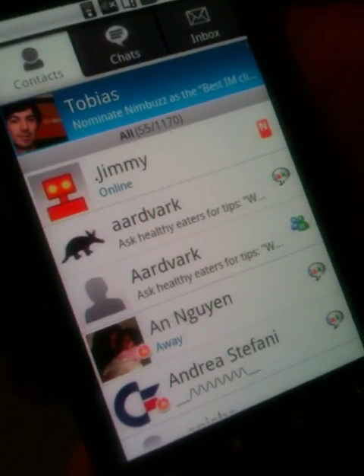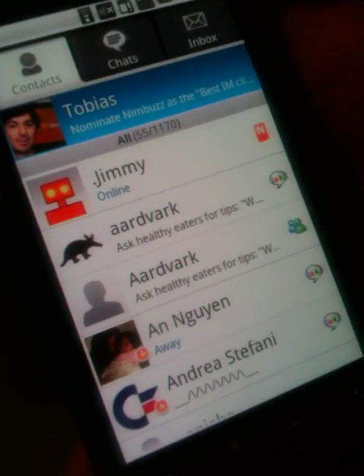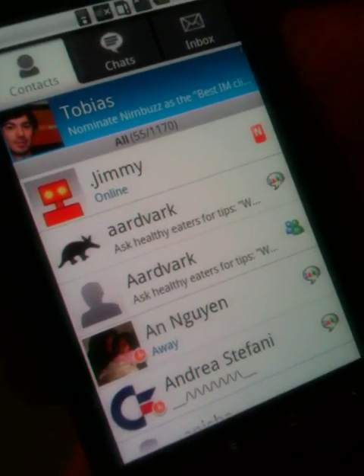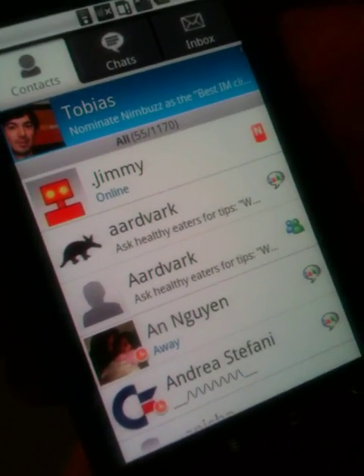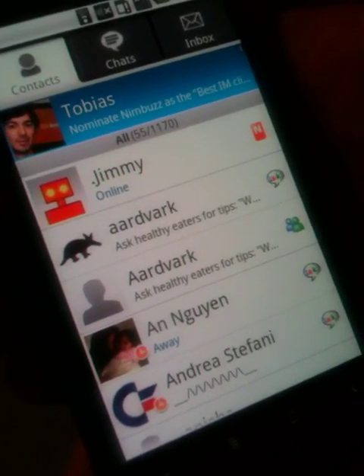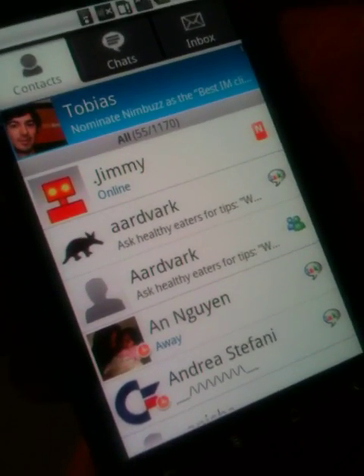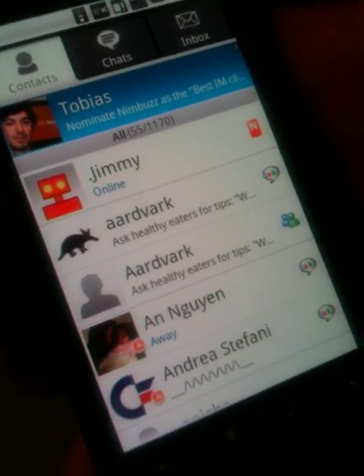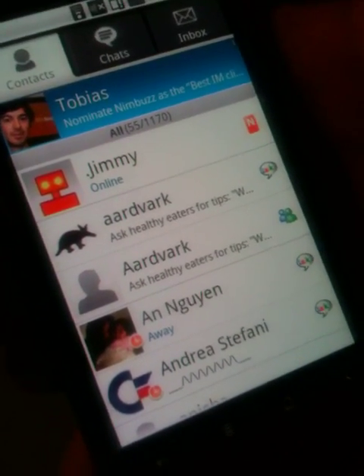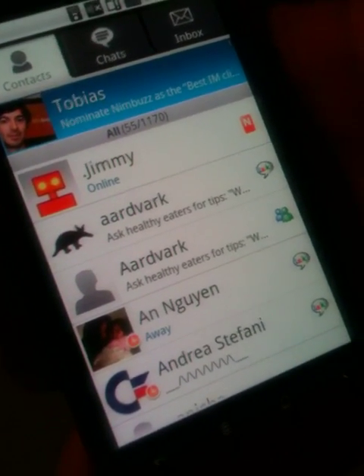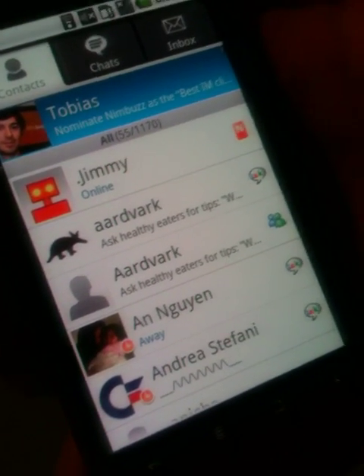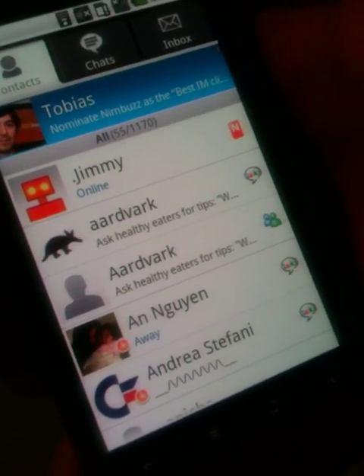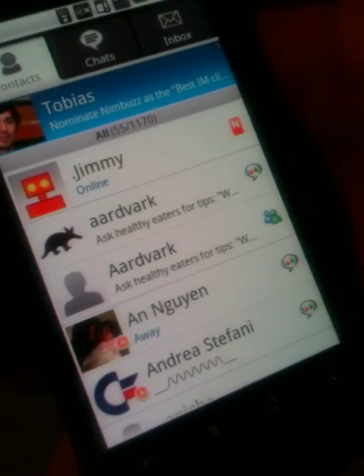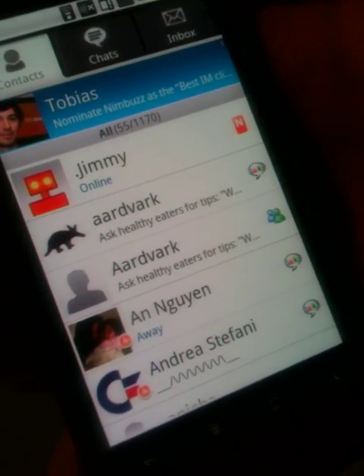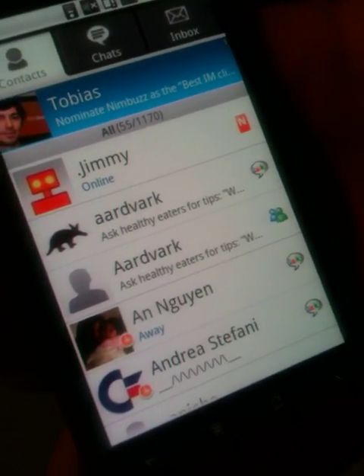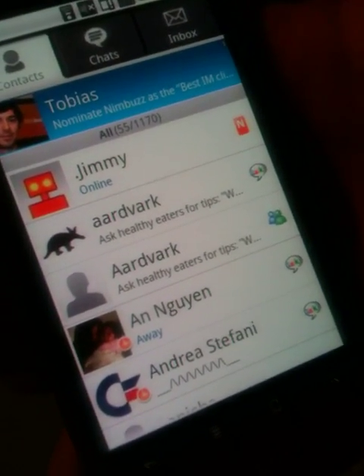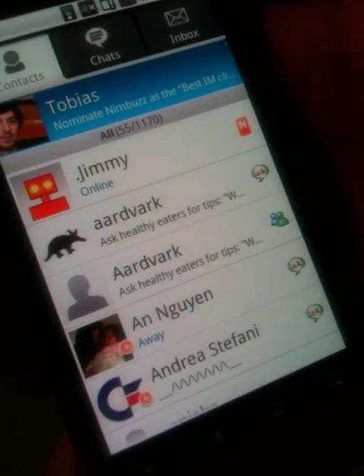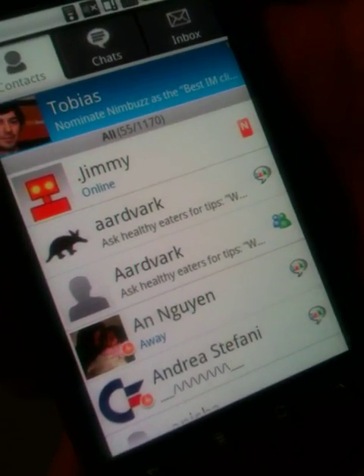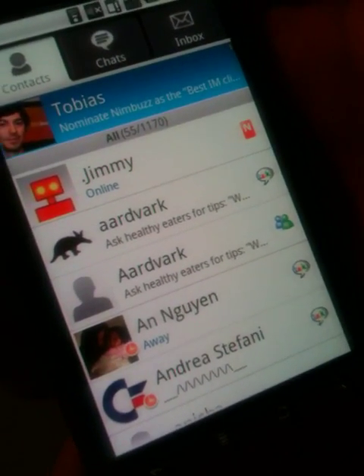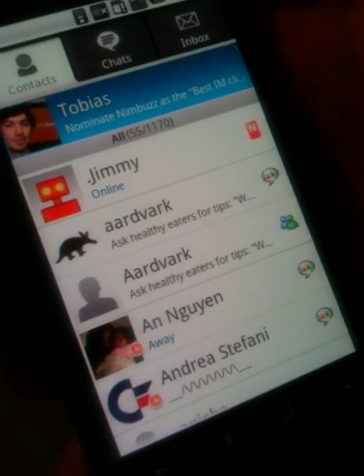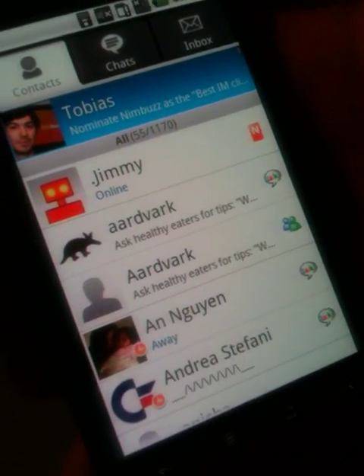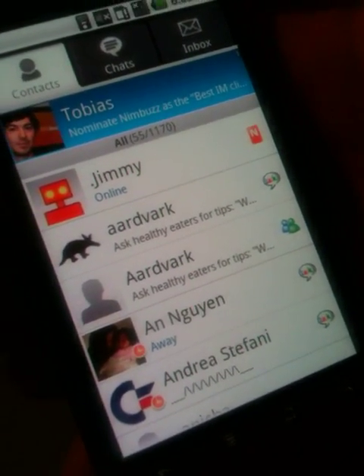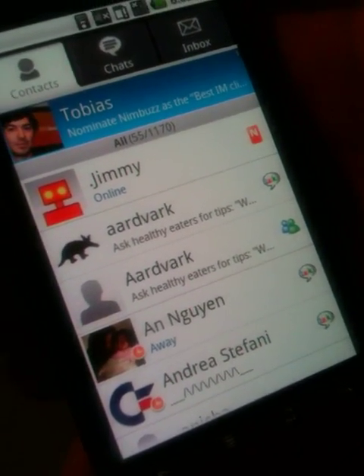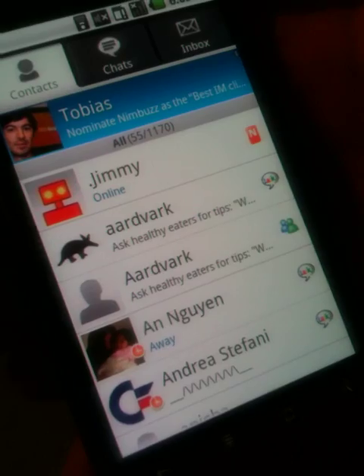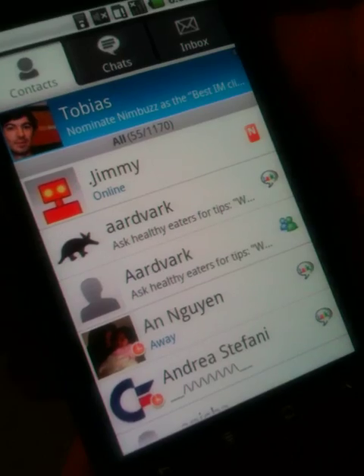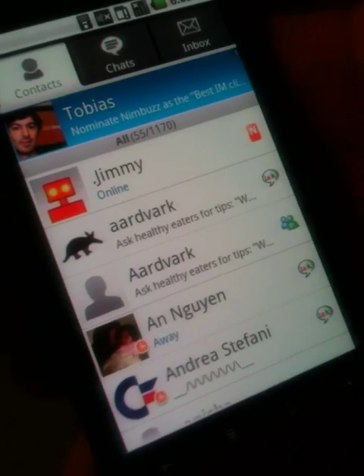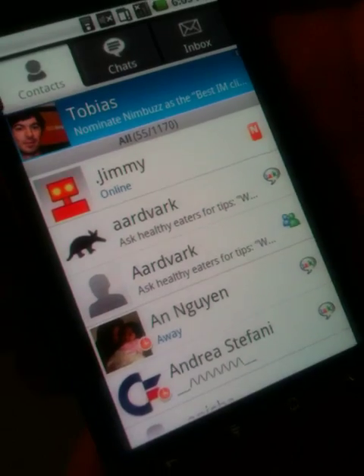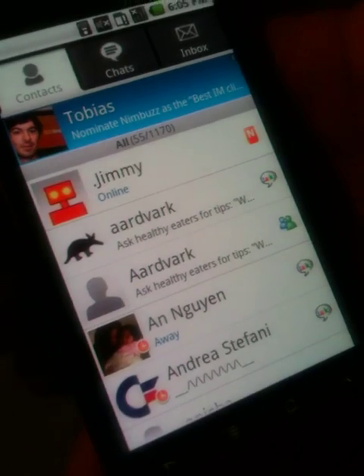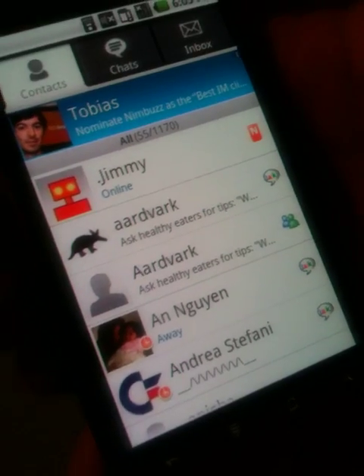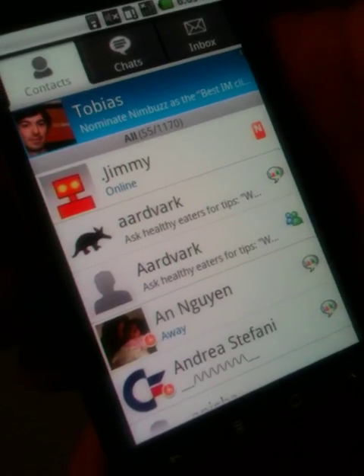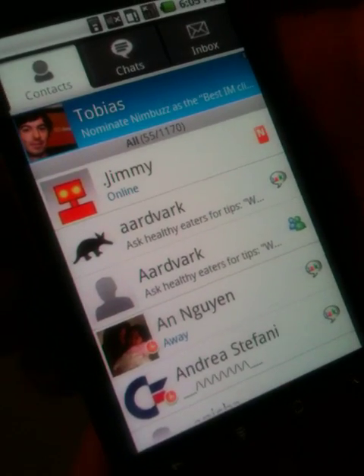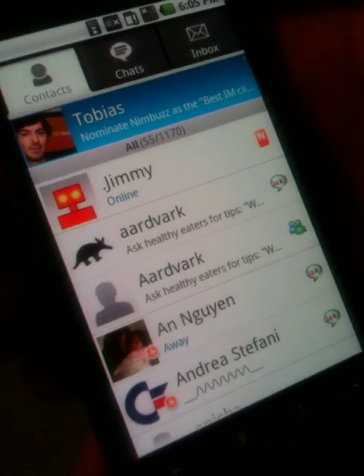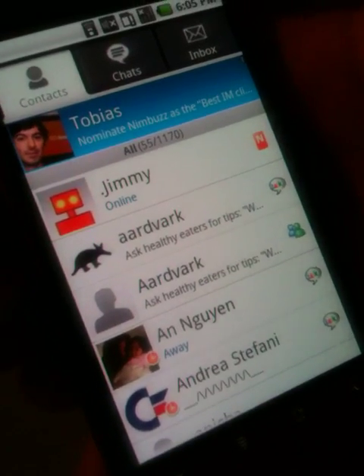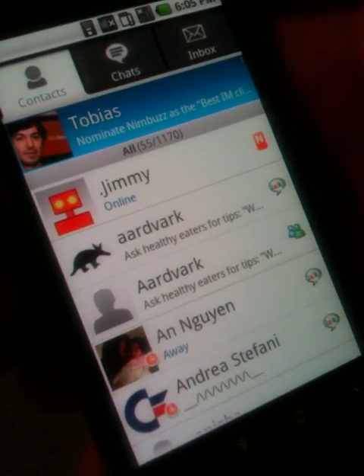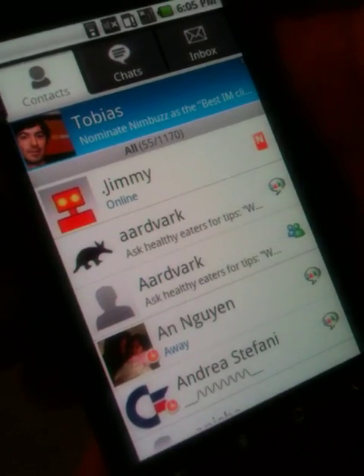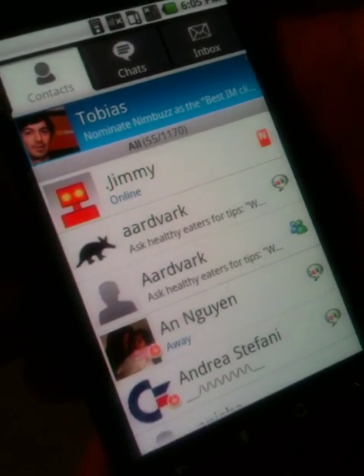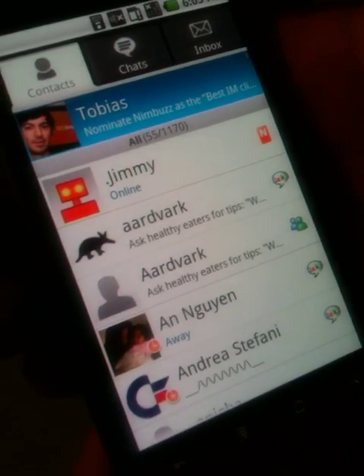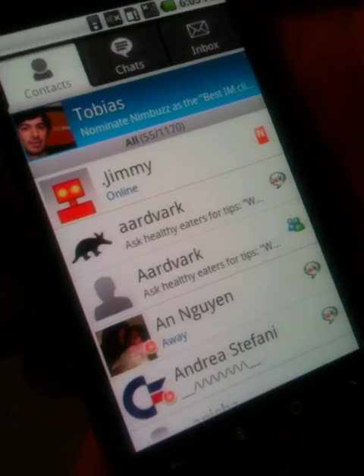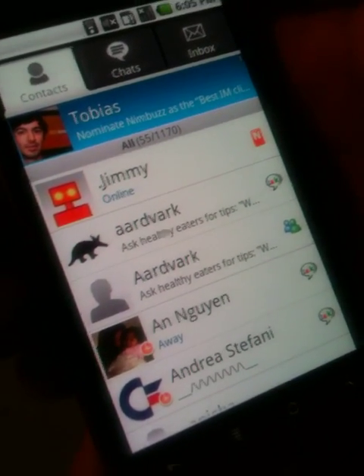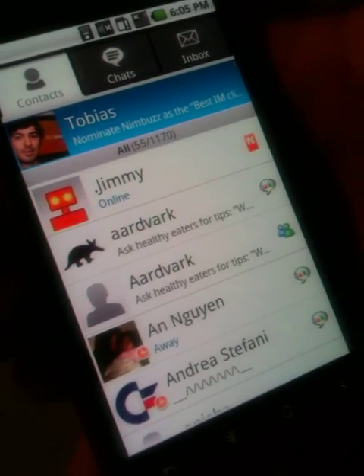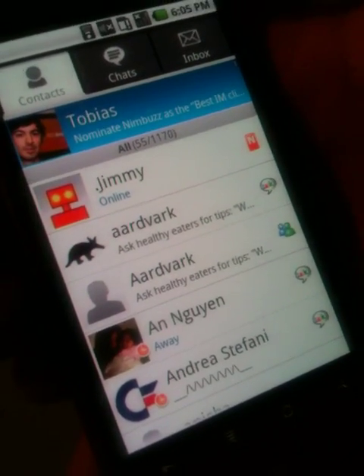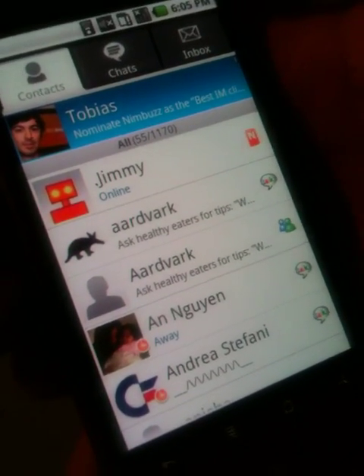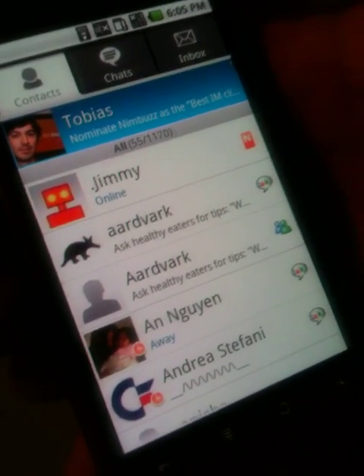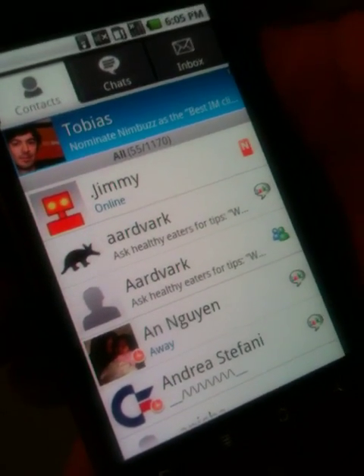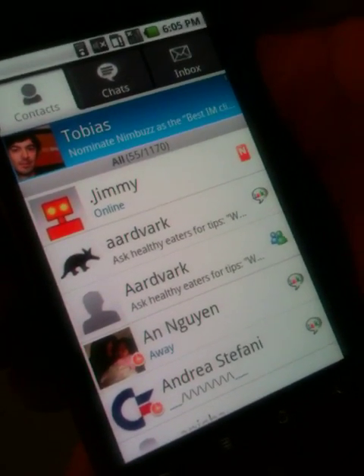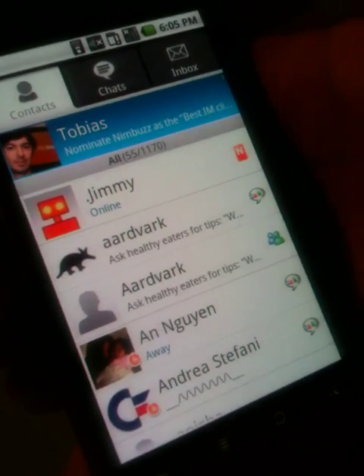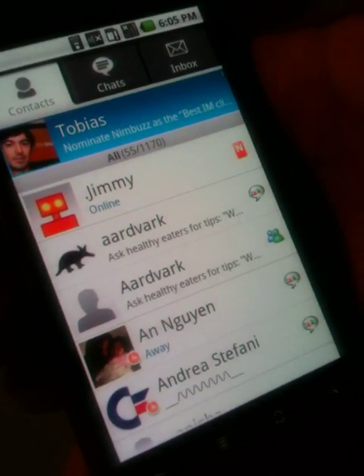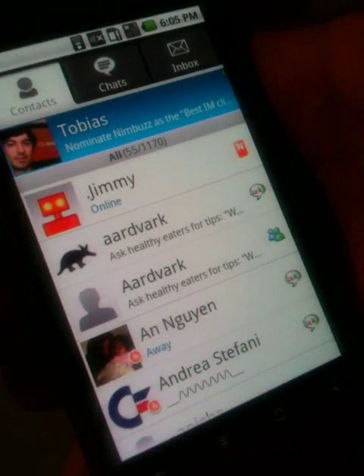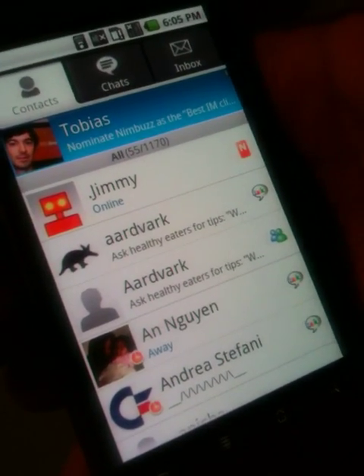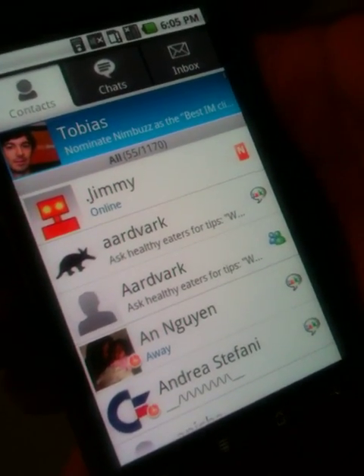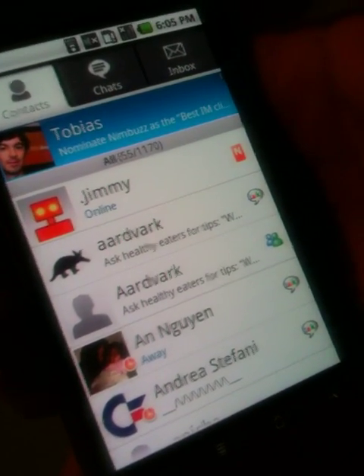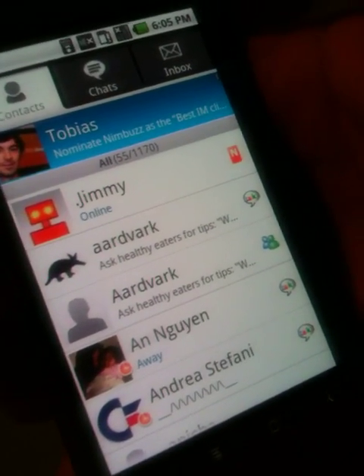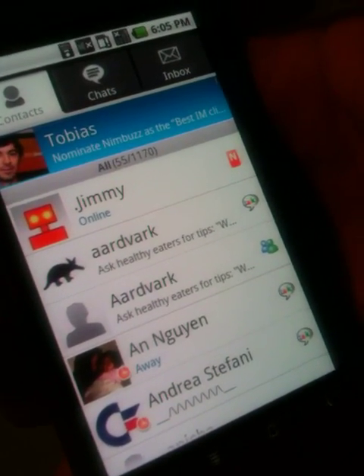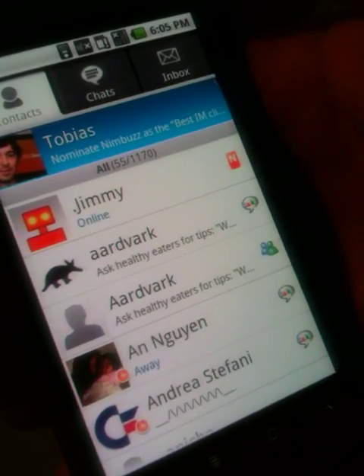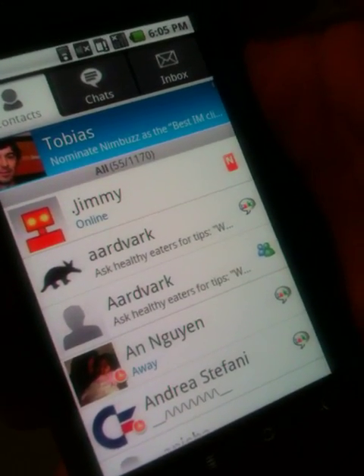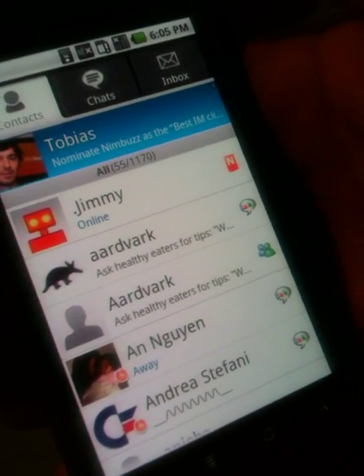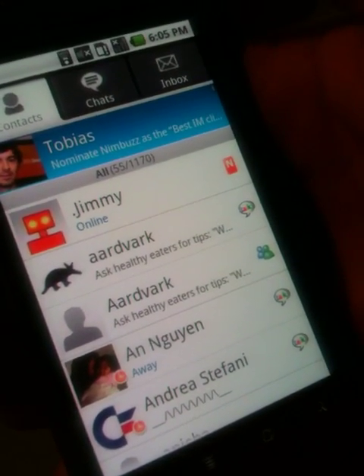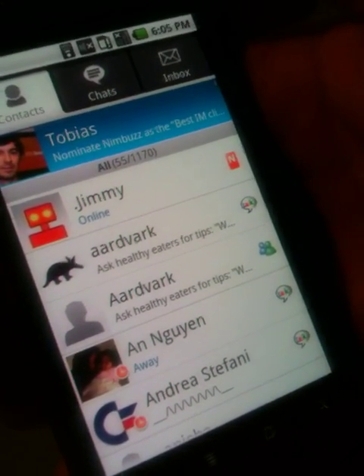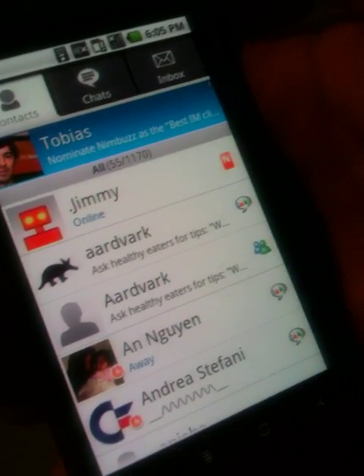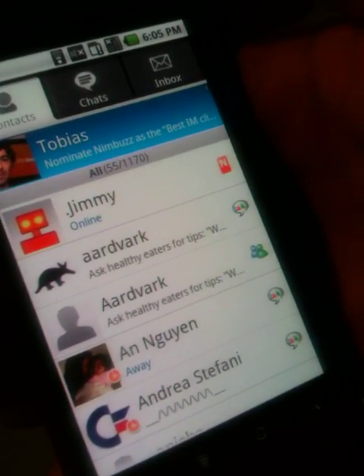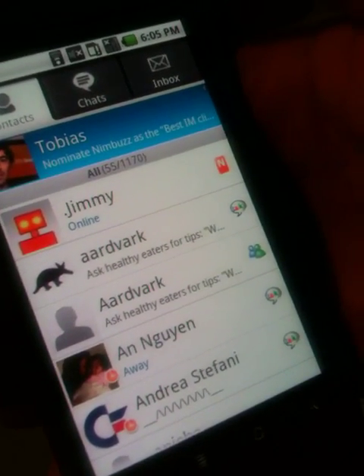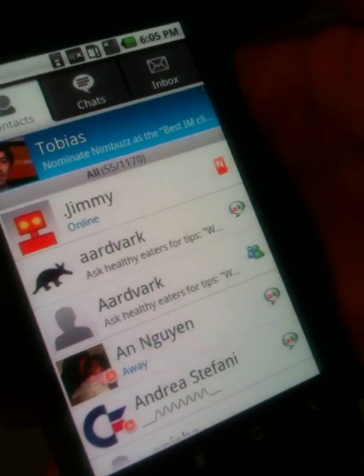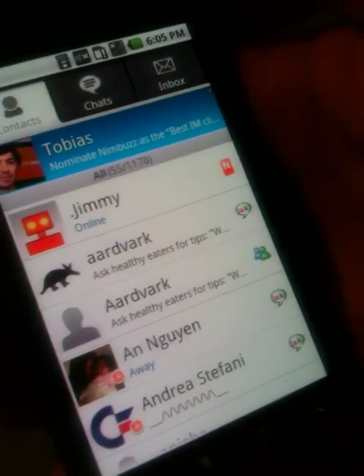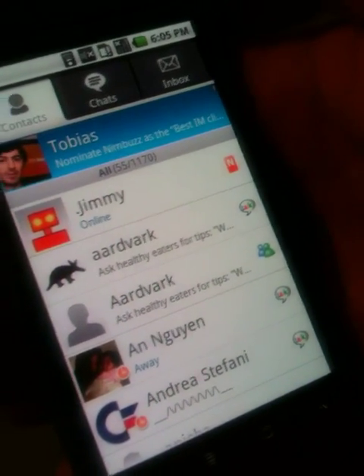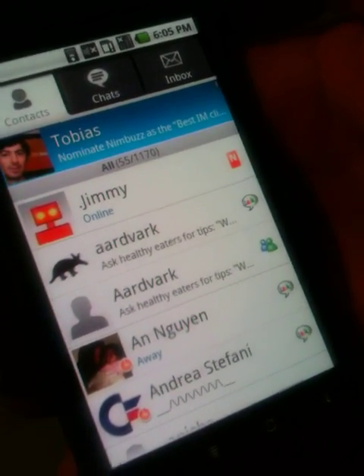Download the app now from the Android Marketplace. It's free. And don't forget to follow us on Twitter at Nimbus. Enjoy.